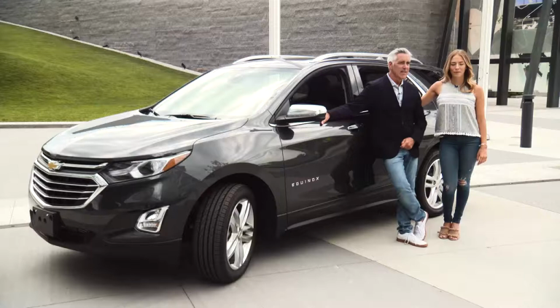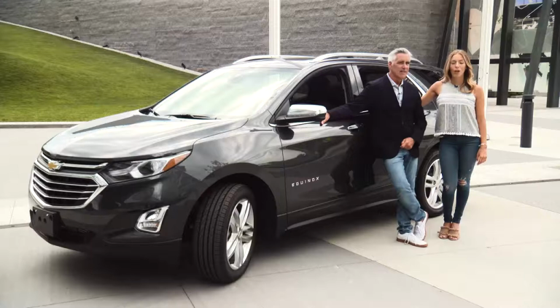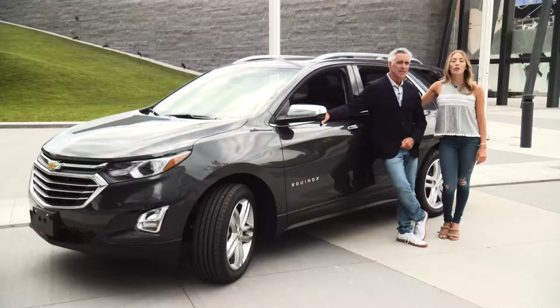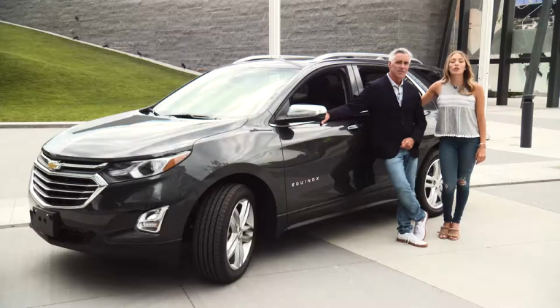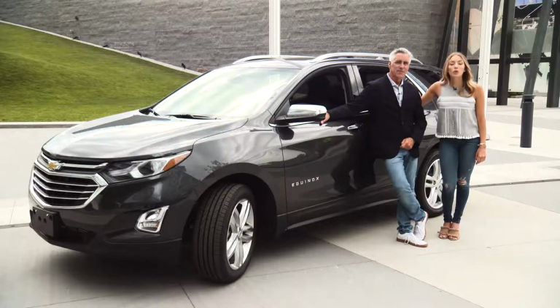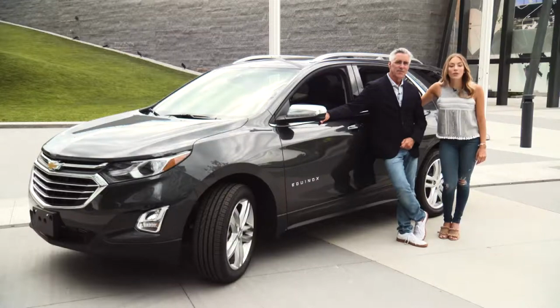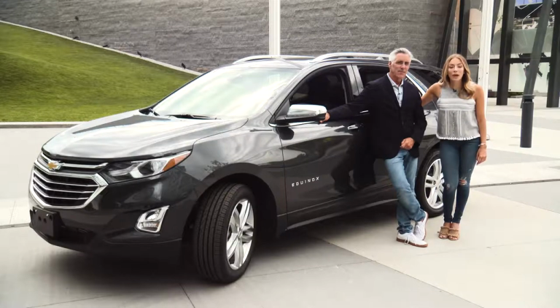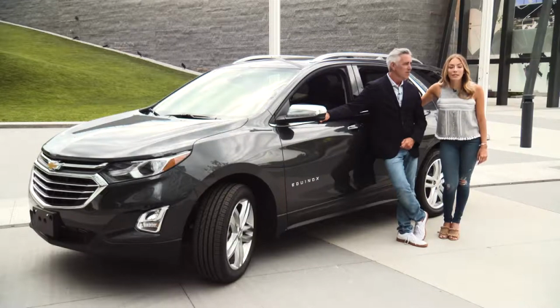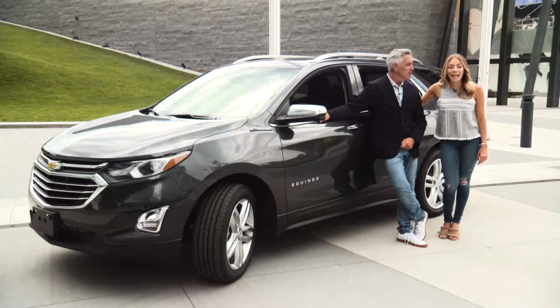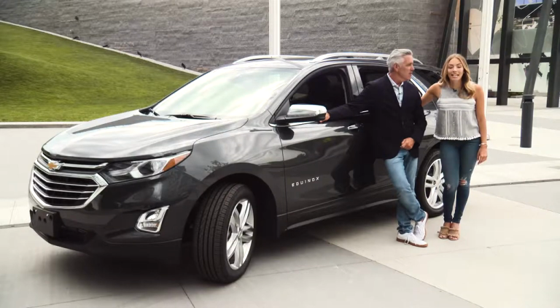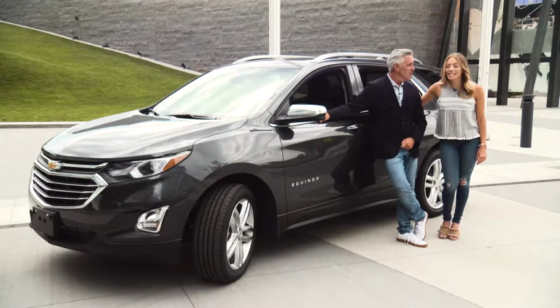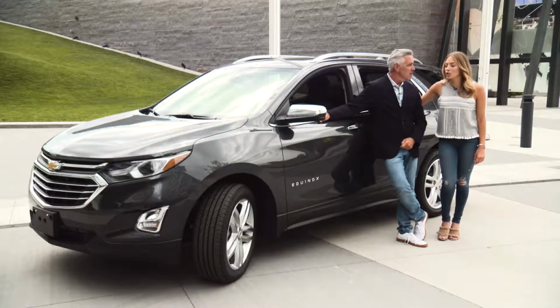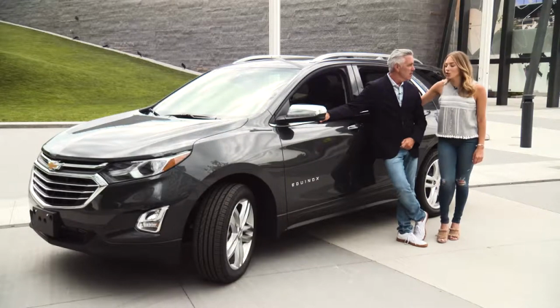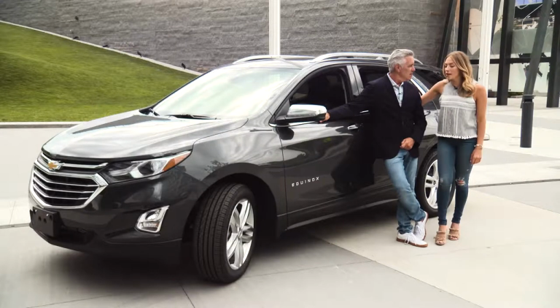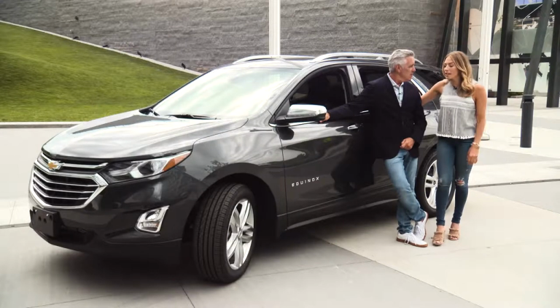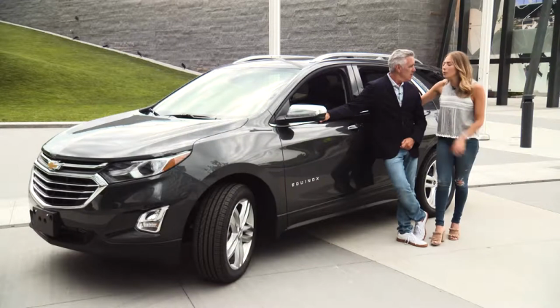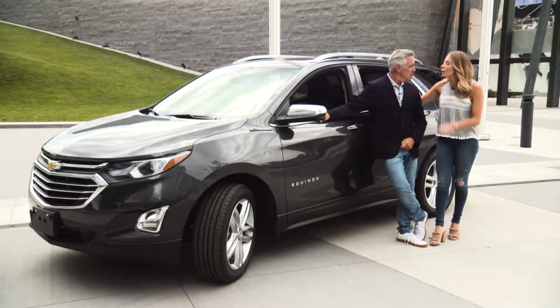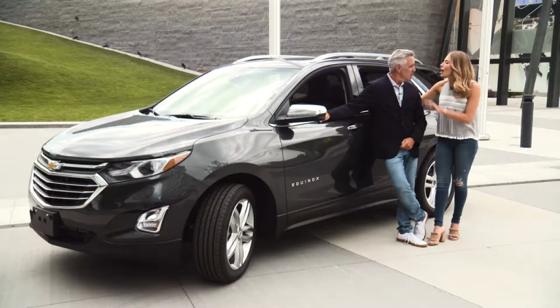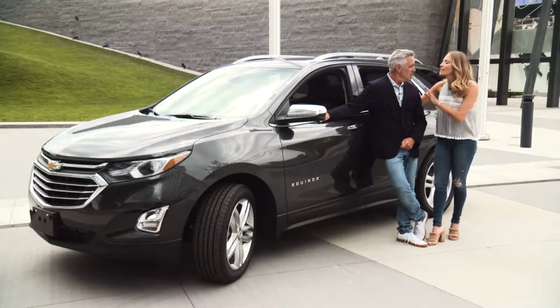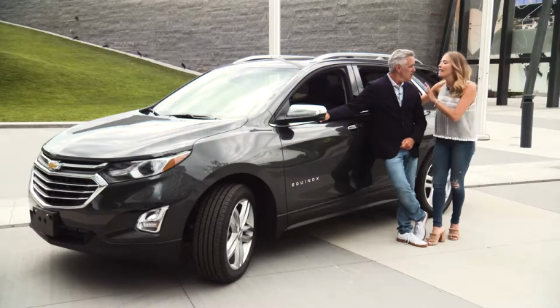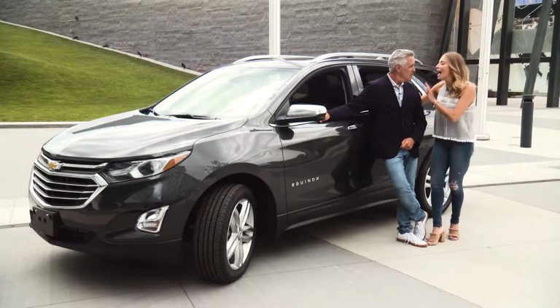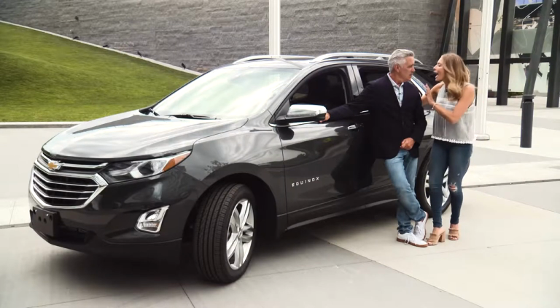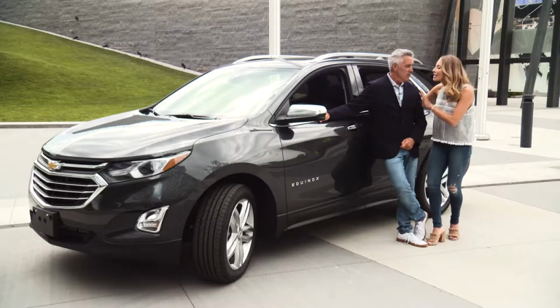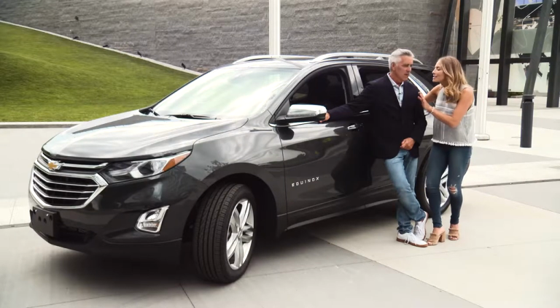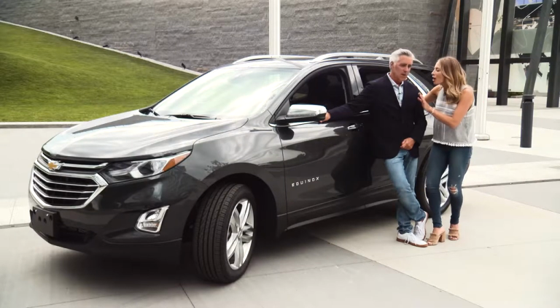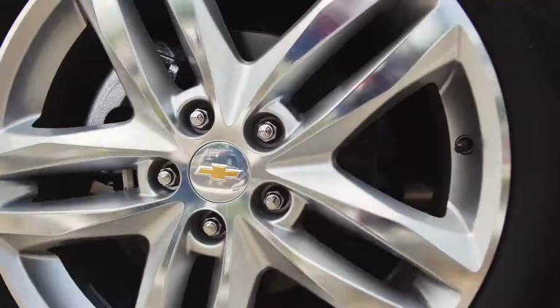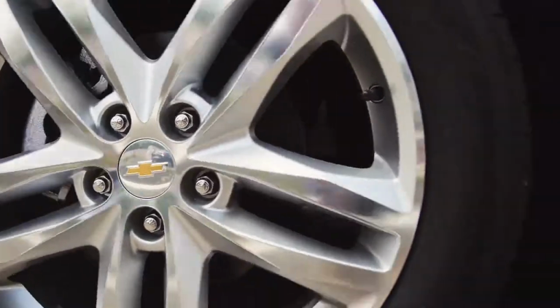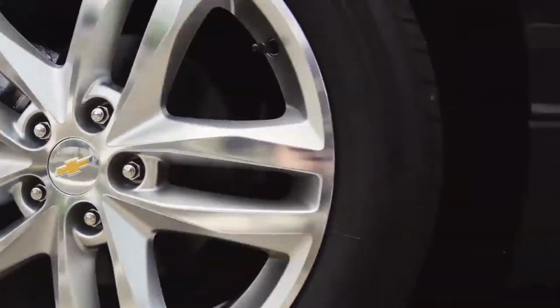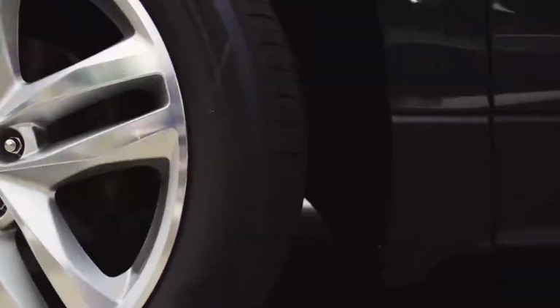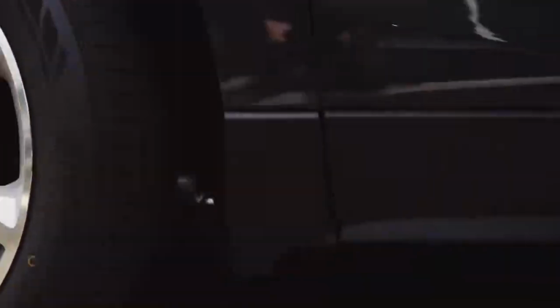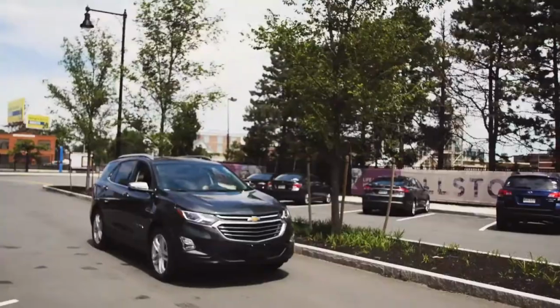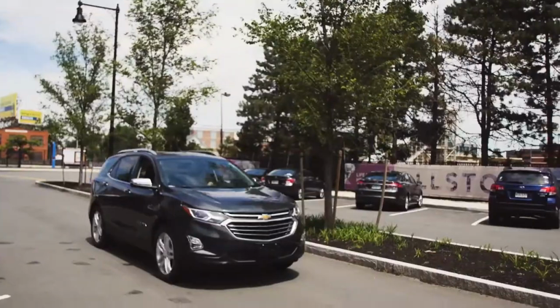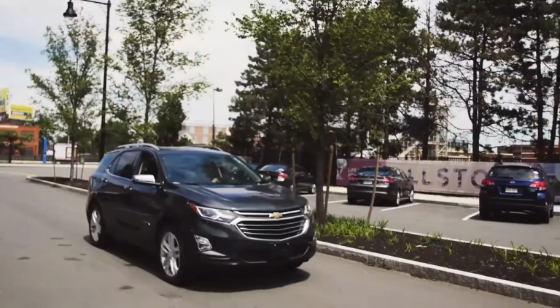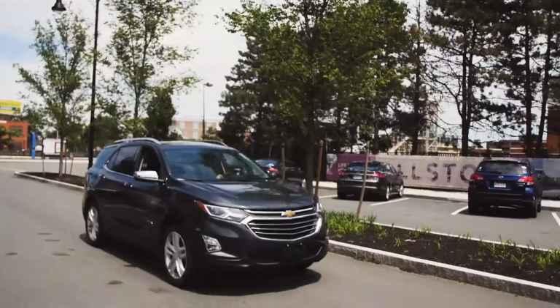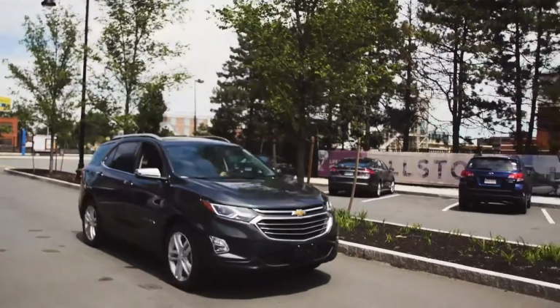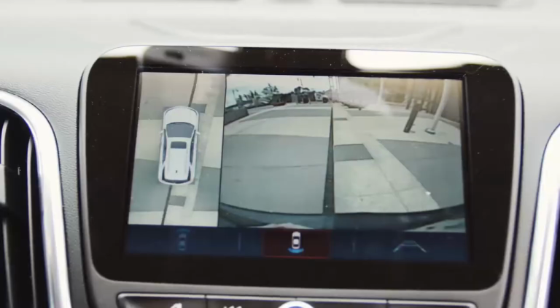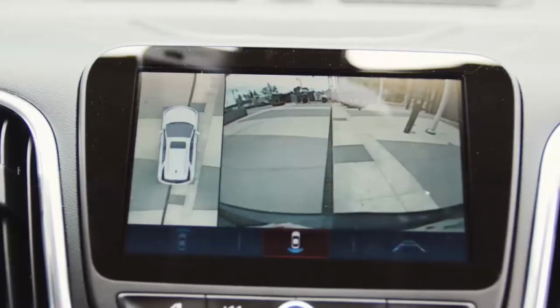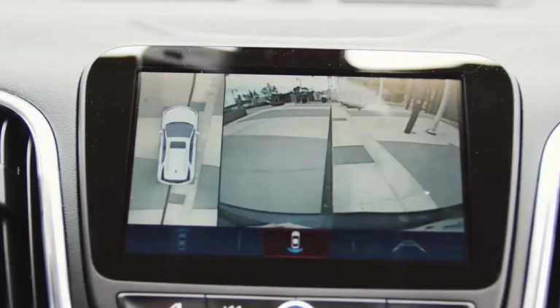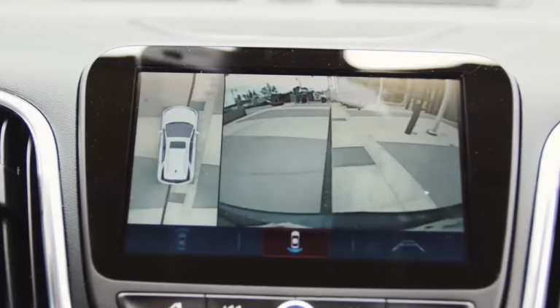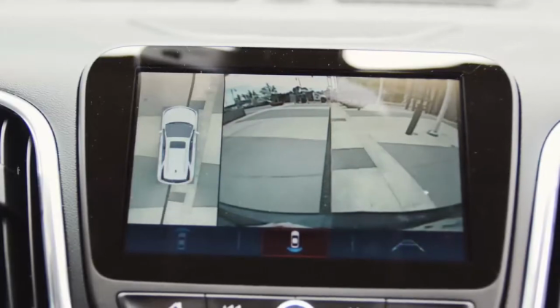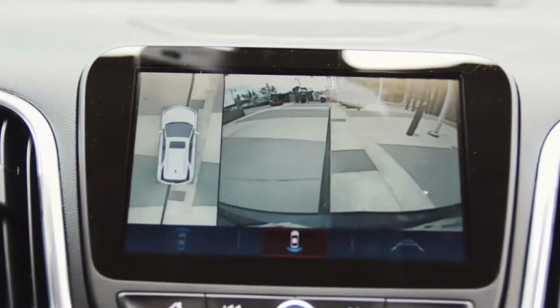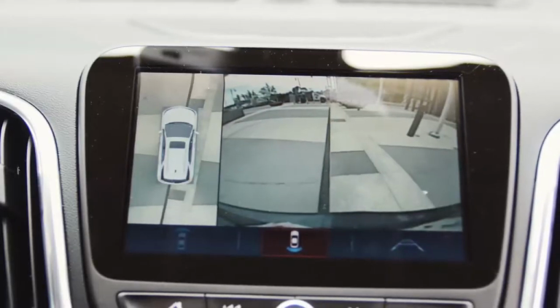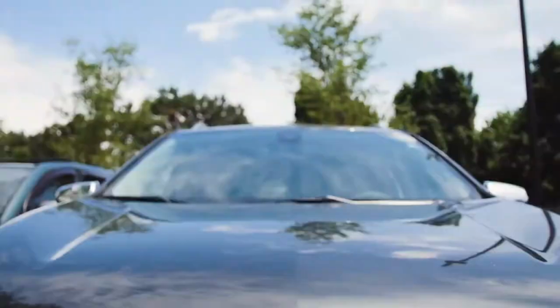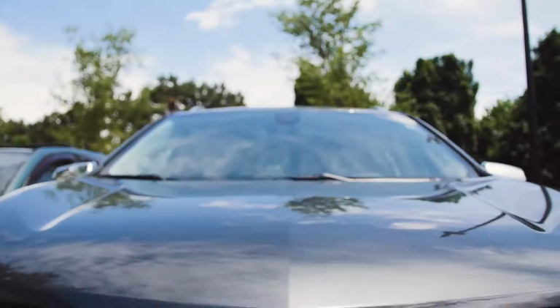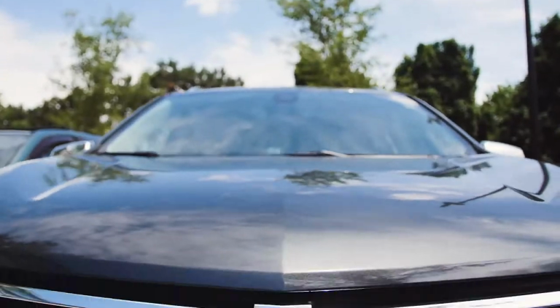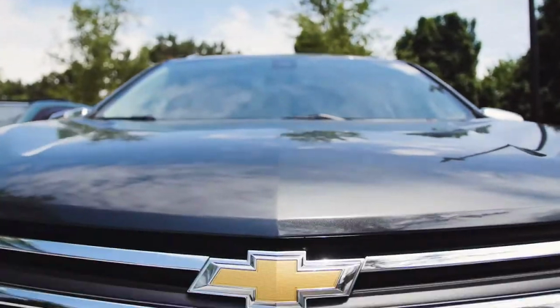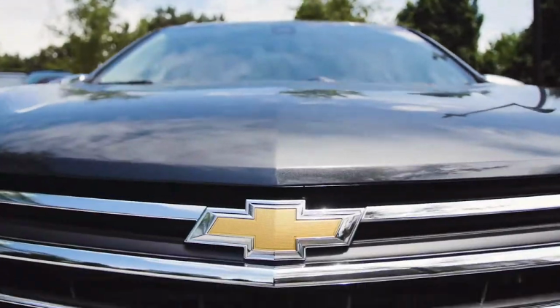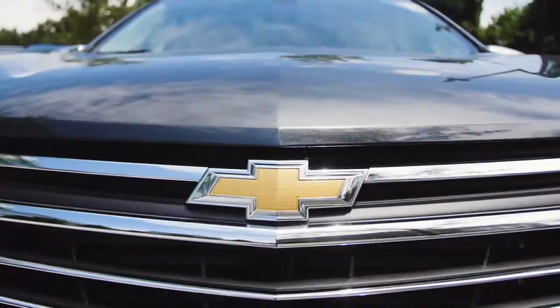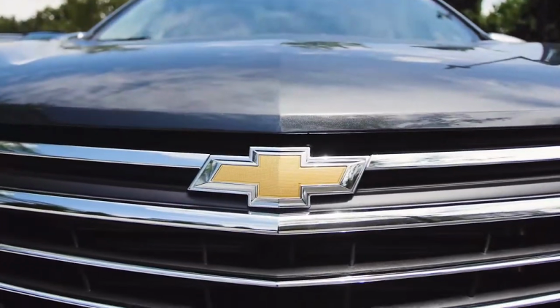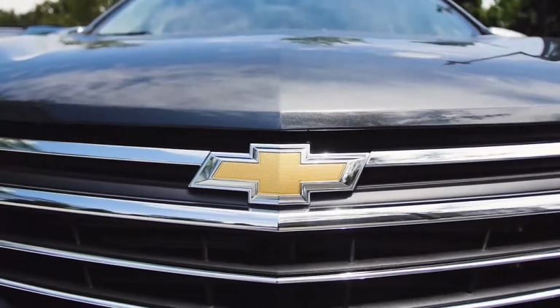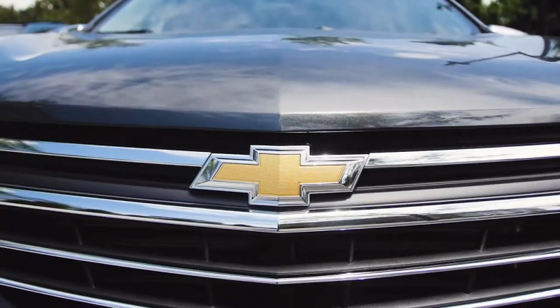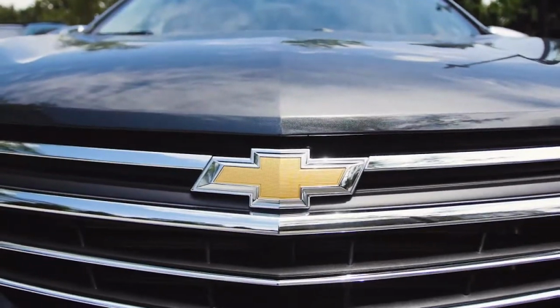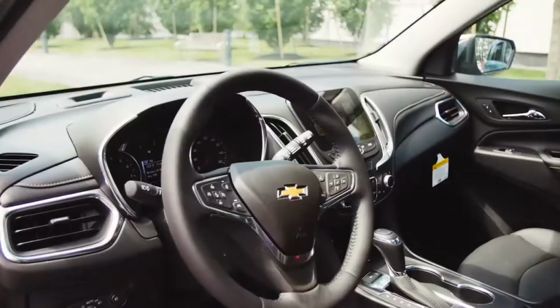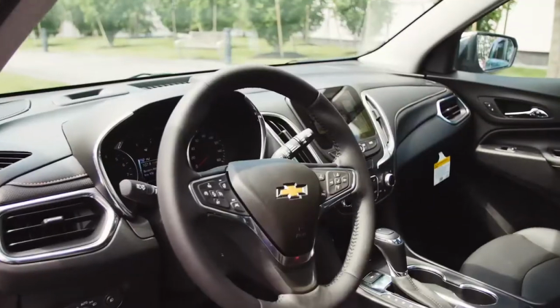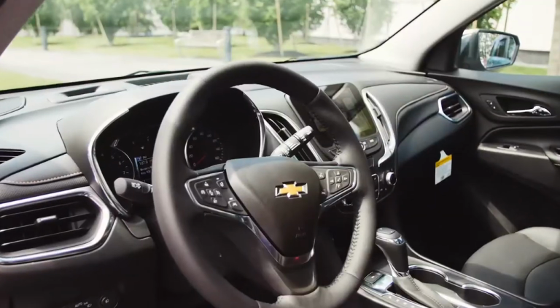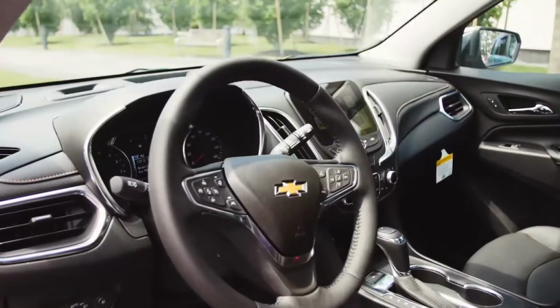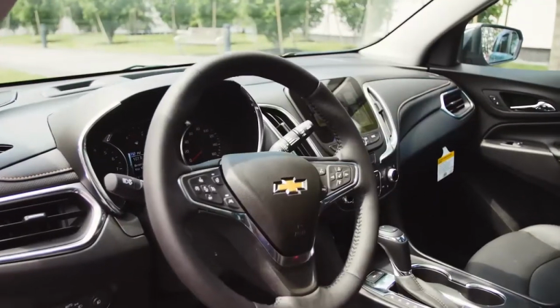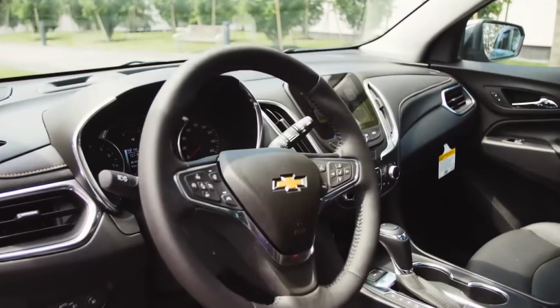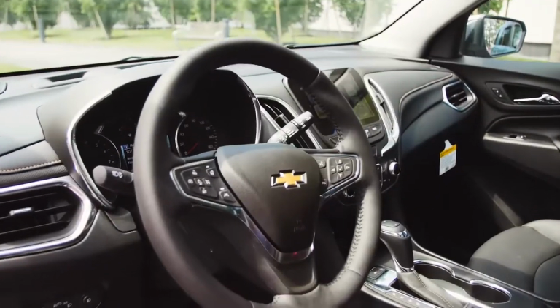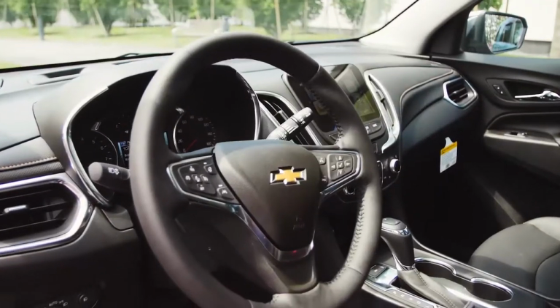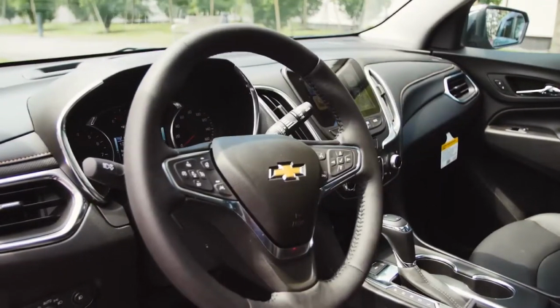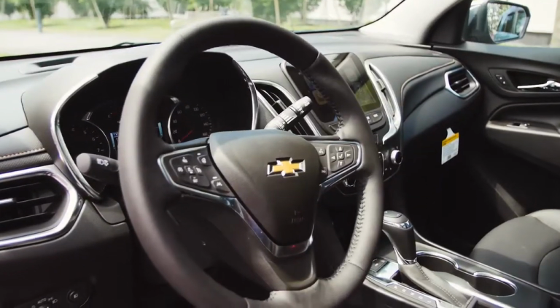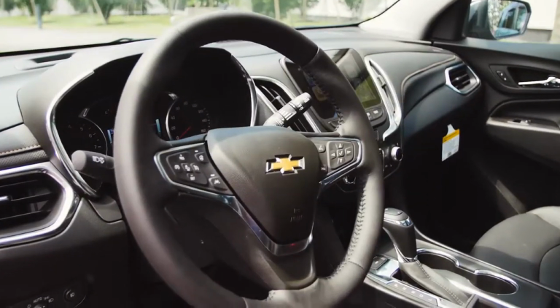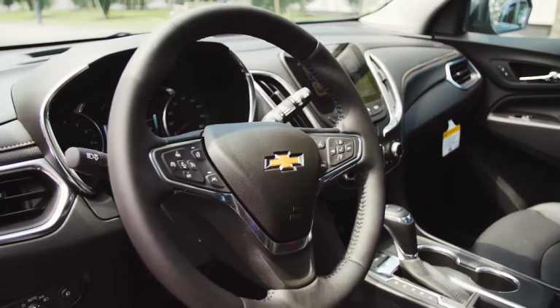The 2018 Chevy Equinox has it all. It has style, it has technology, performance, and safety. It does have it all.